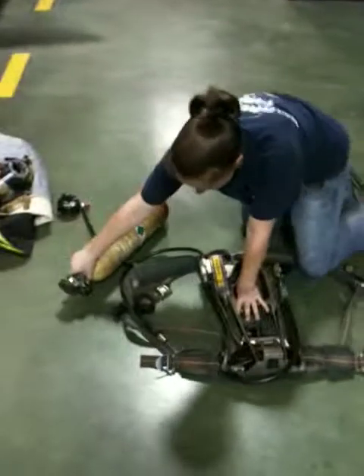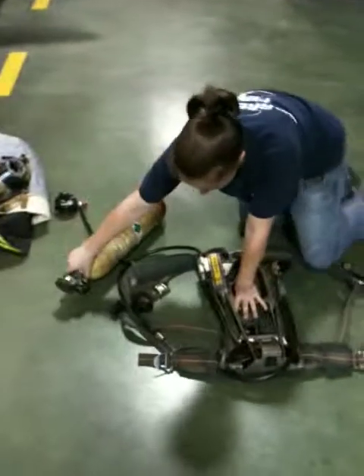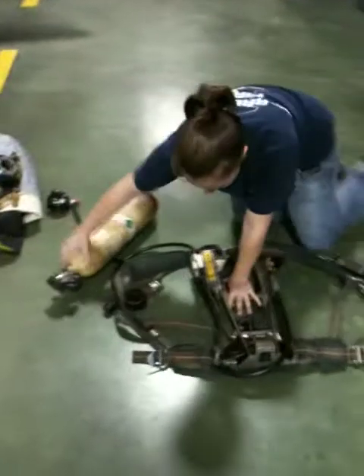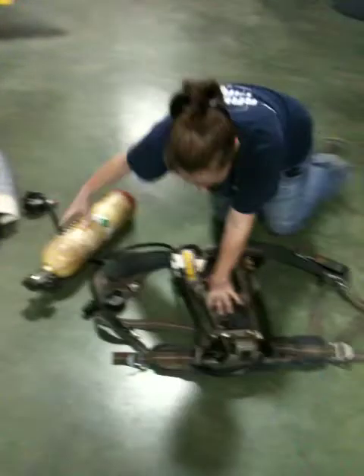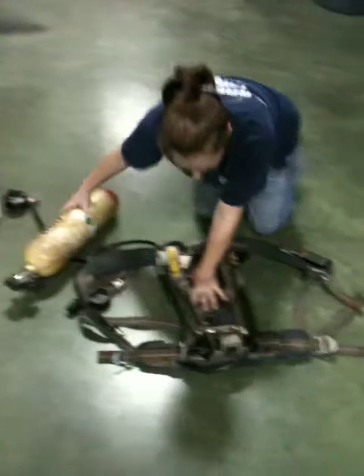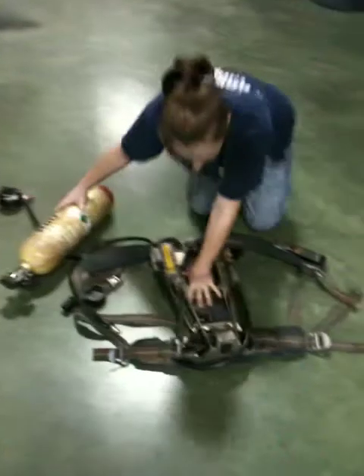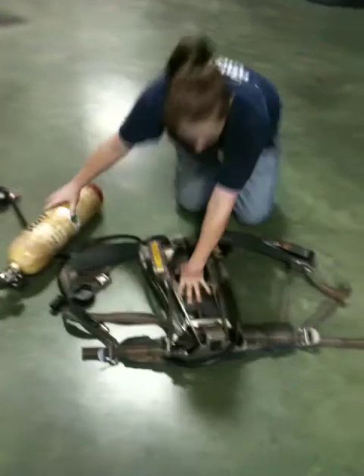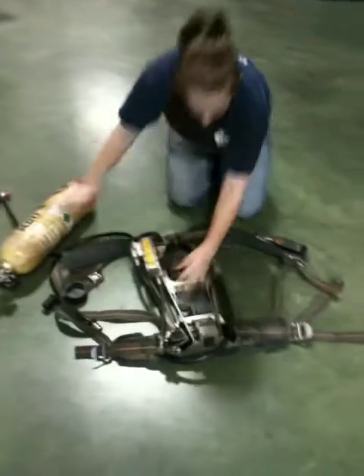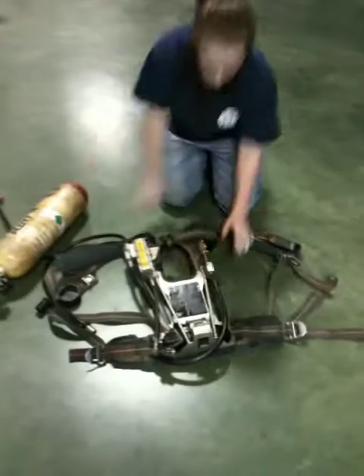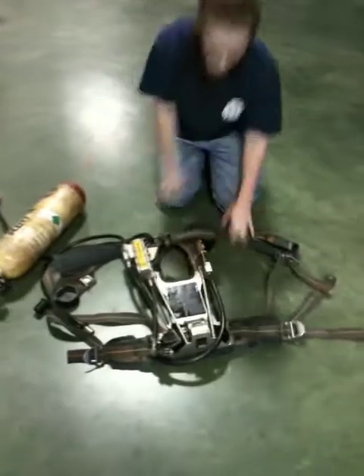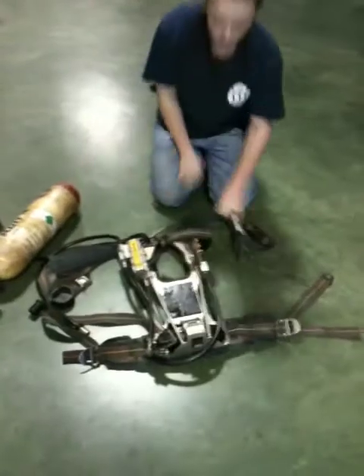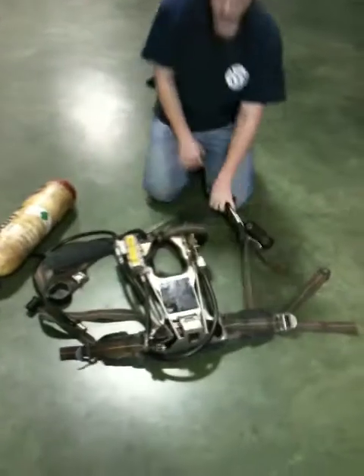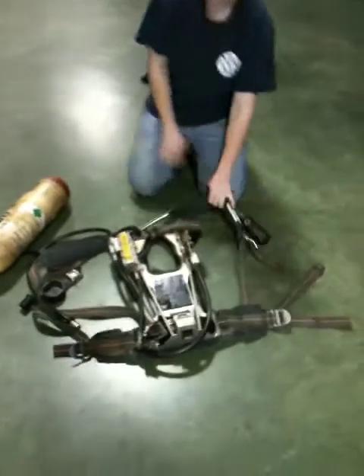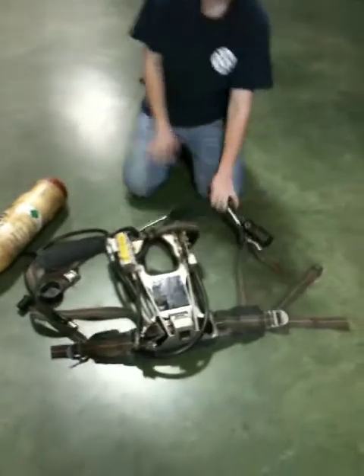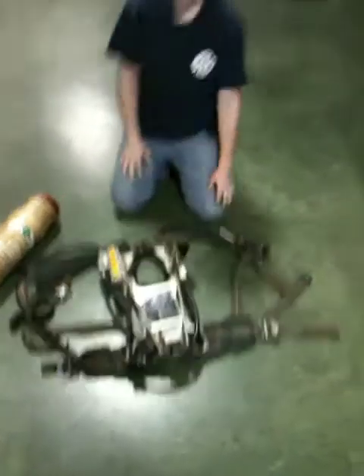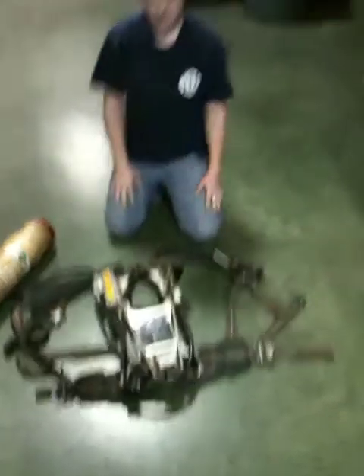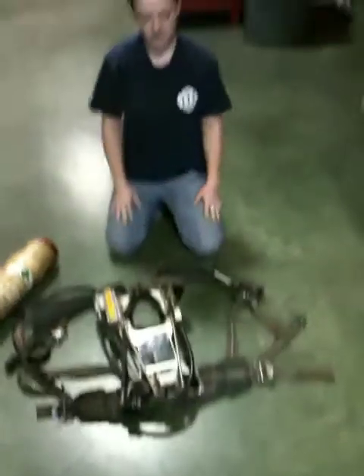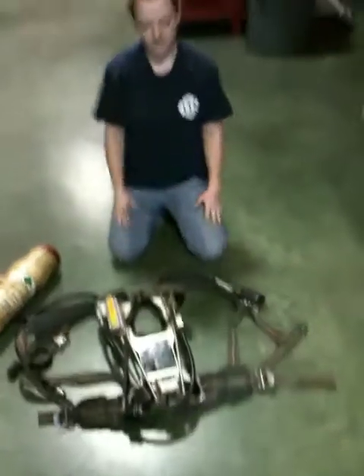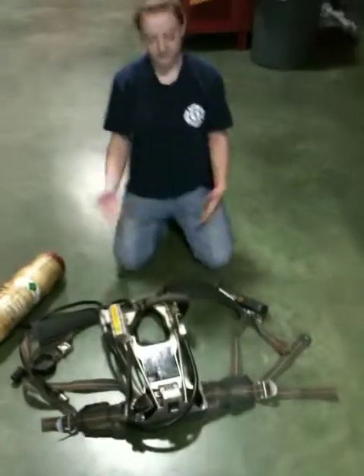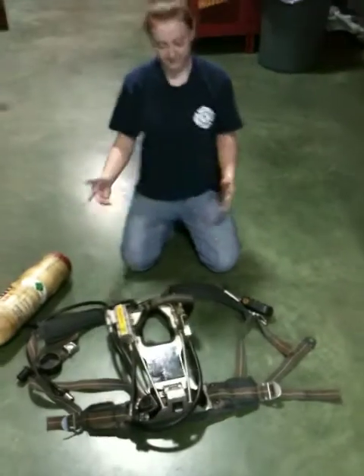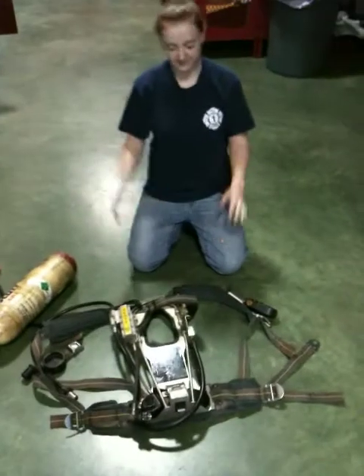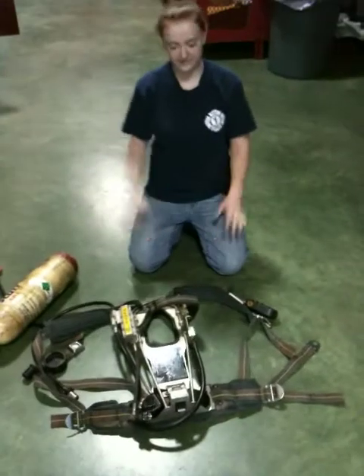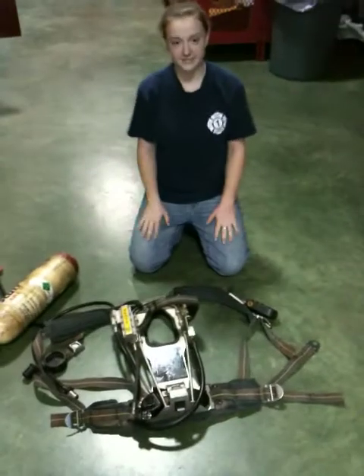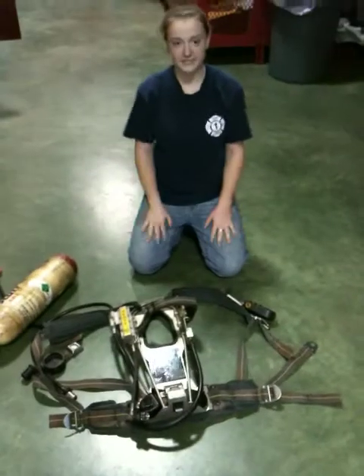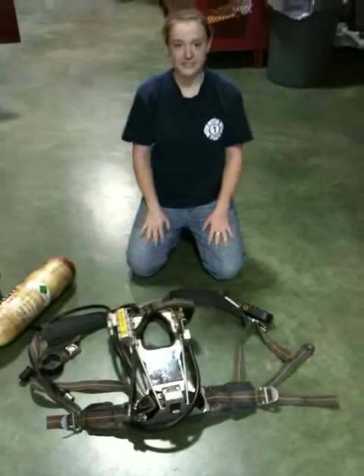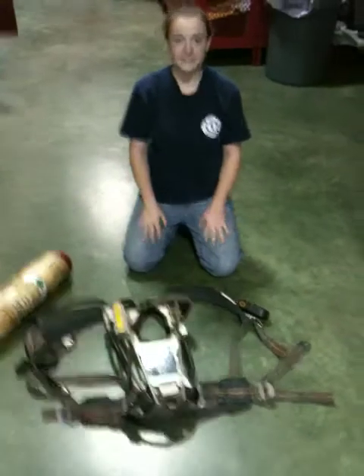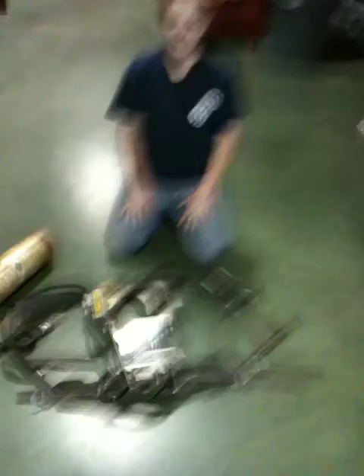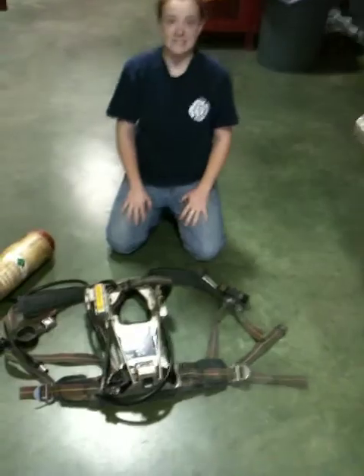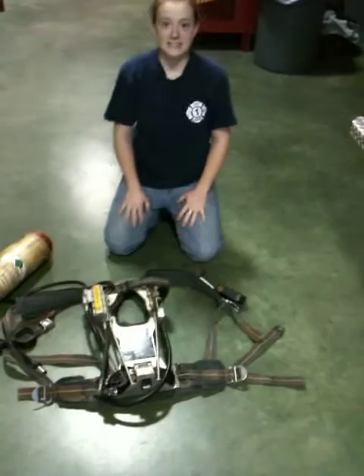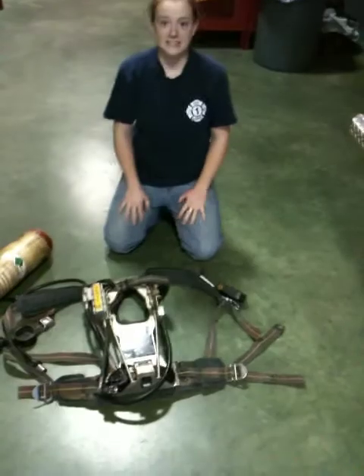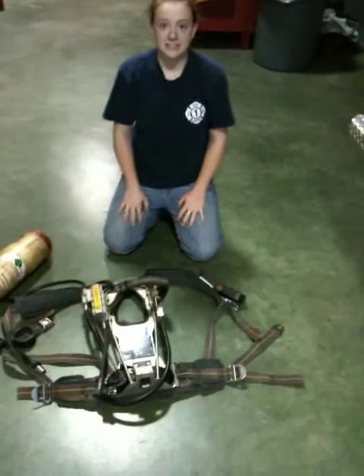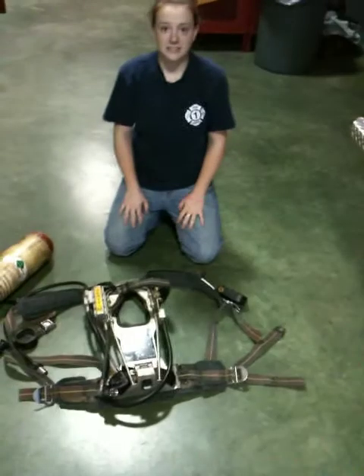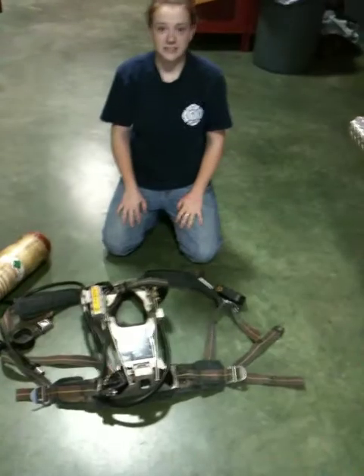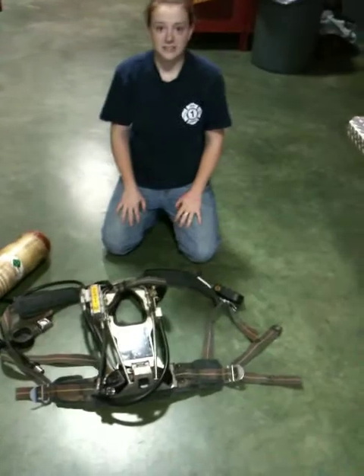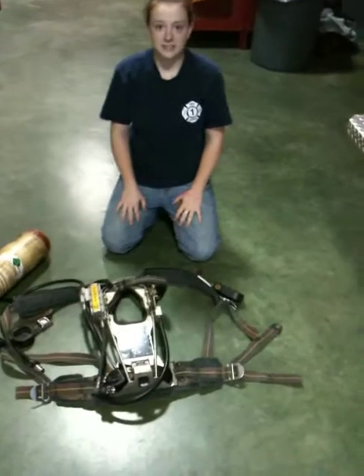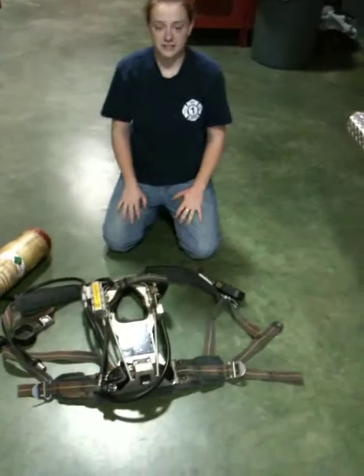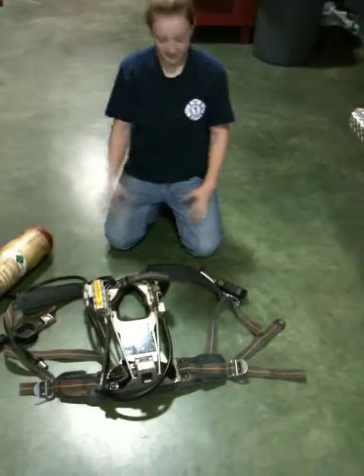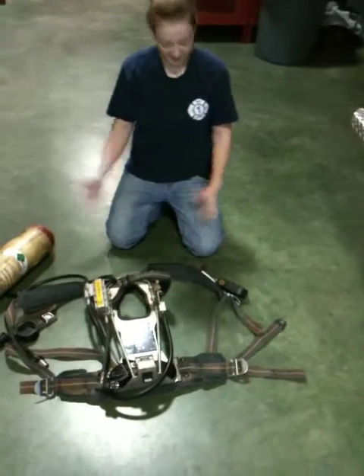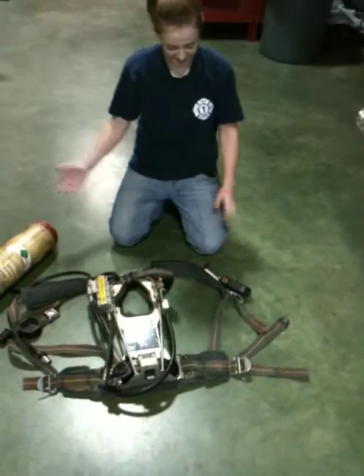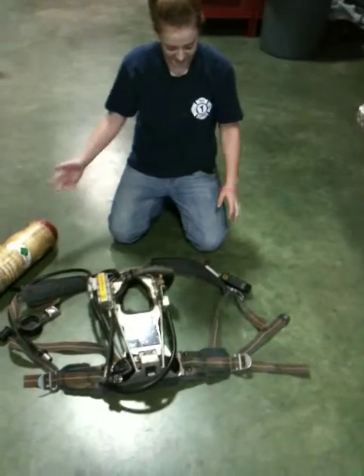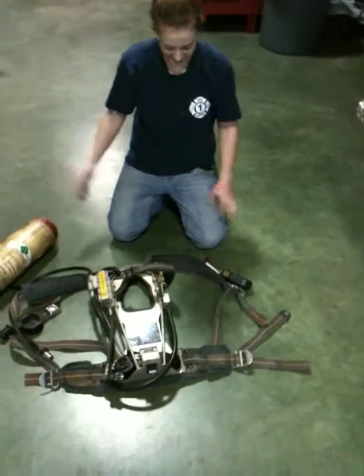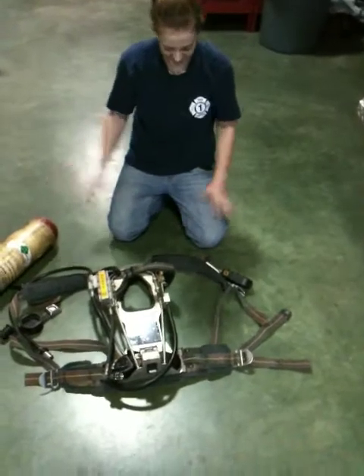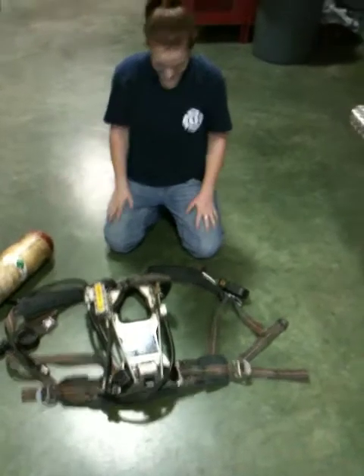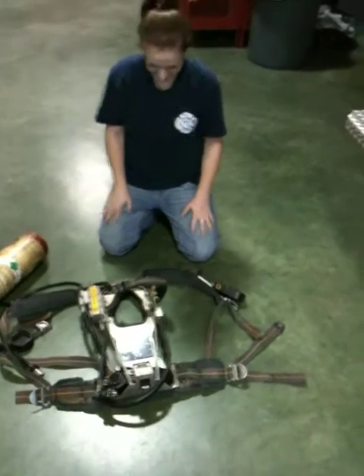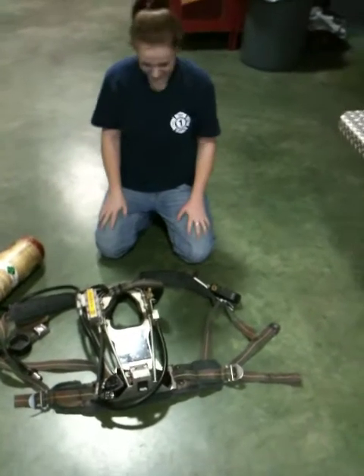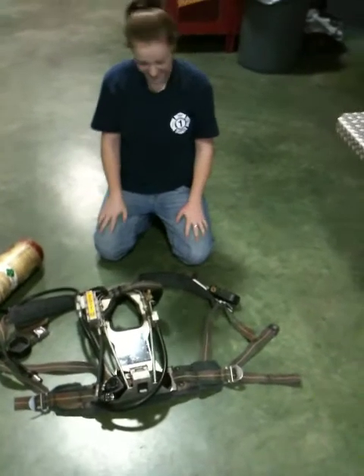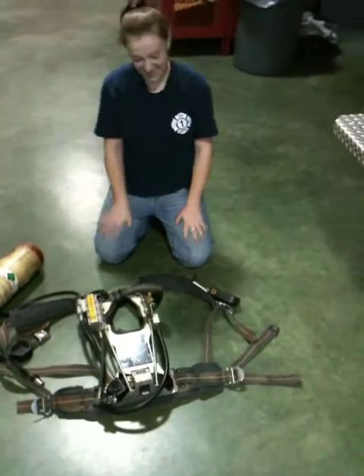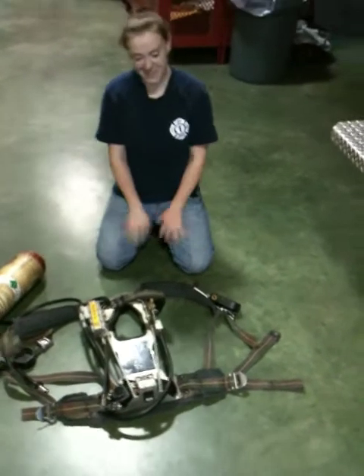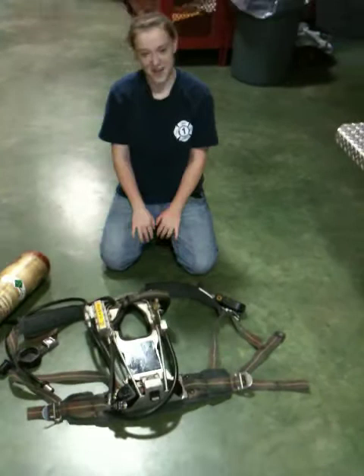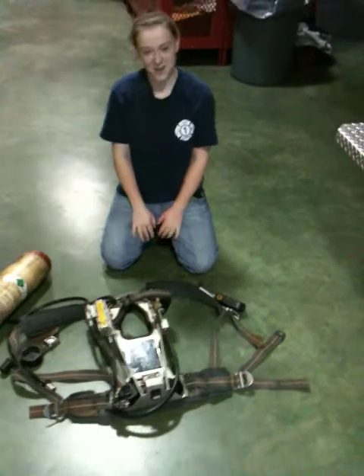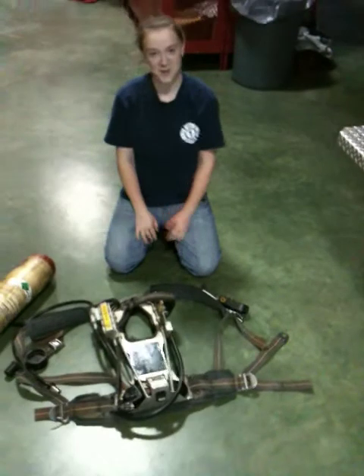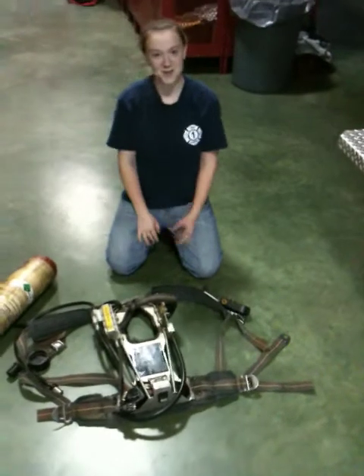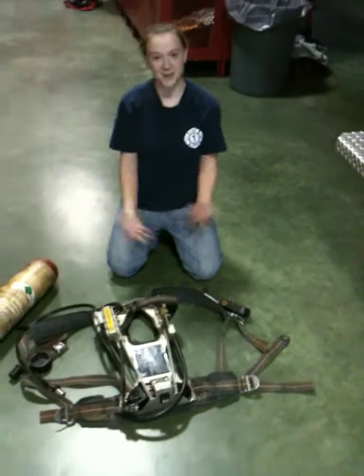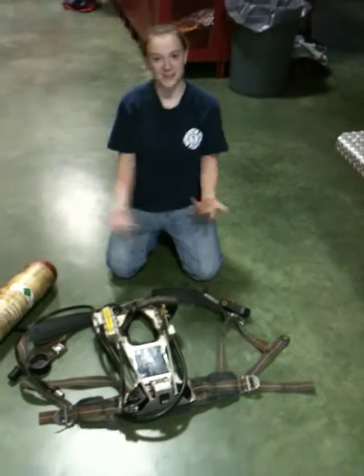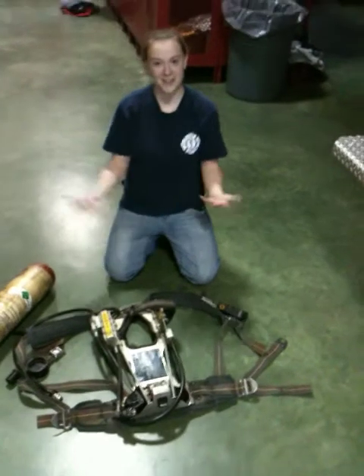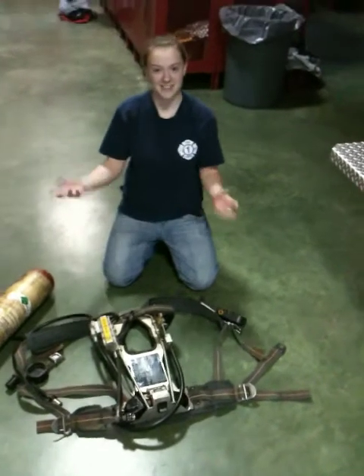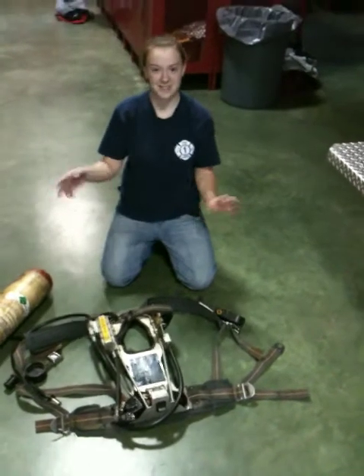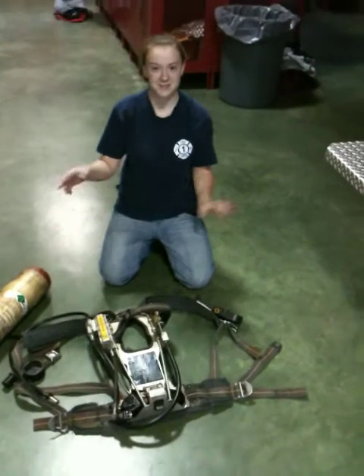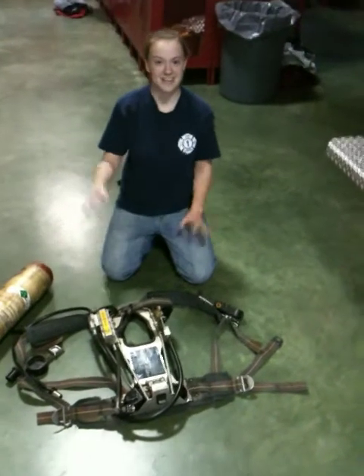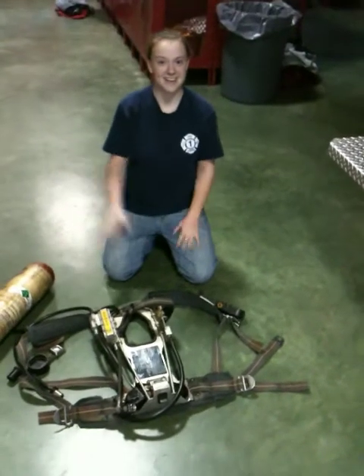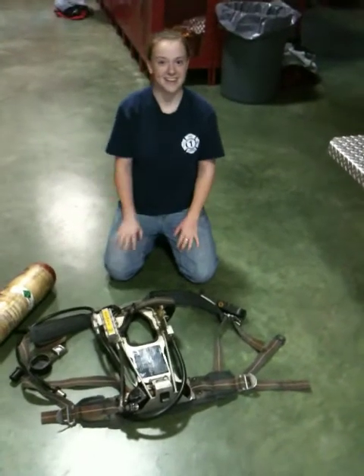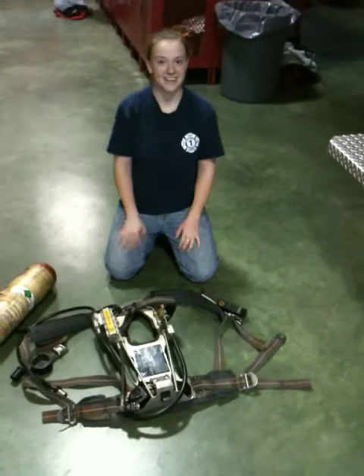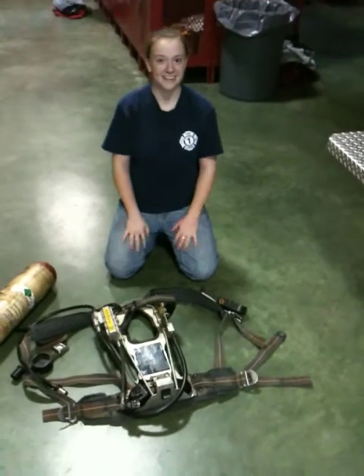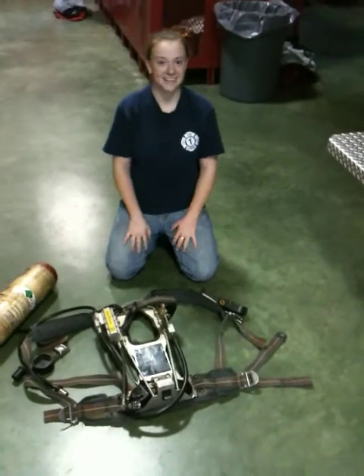And now we're back with what we started. And that's how you don your SCBA. Thank you.